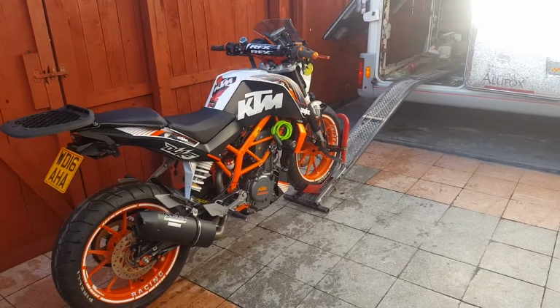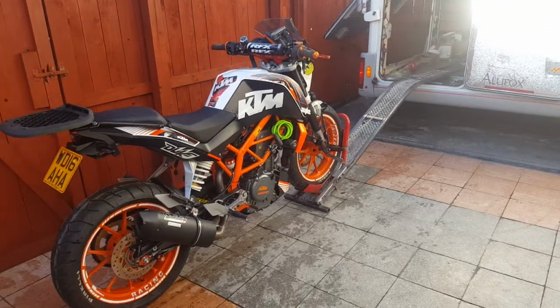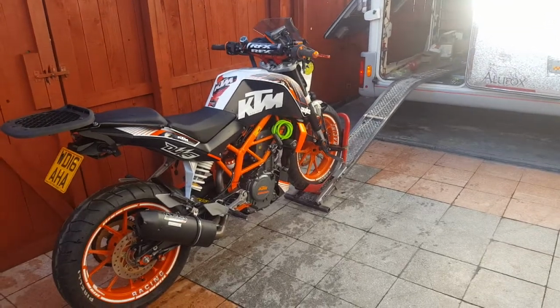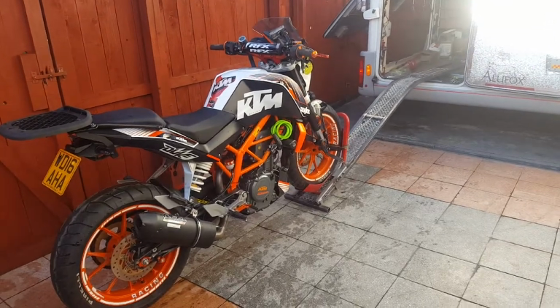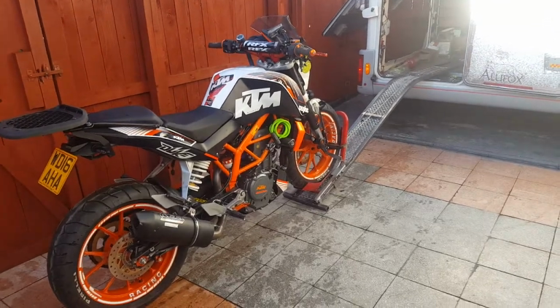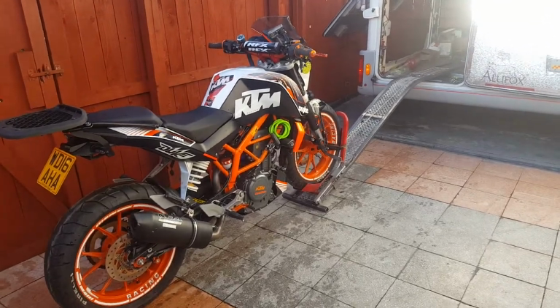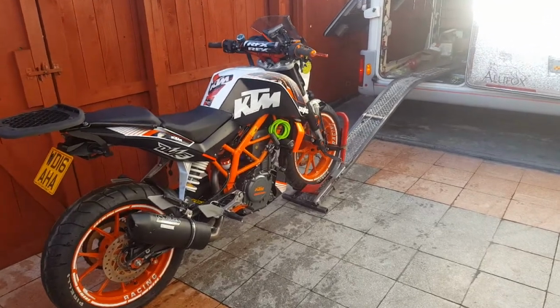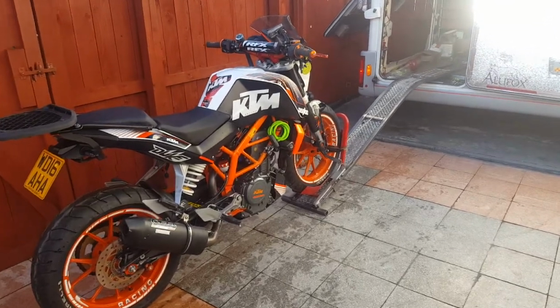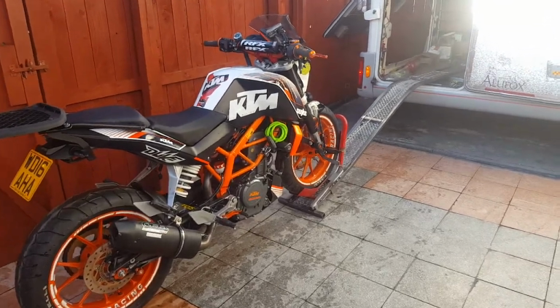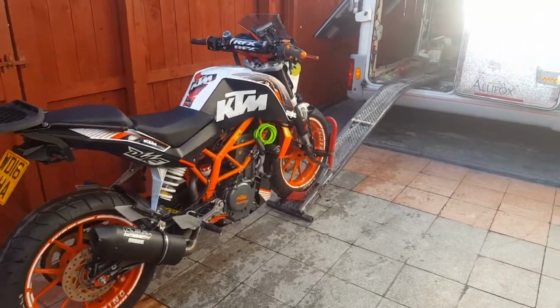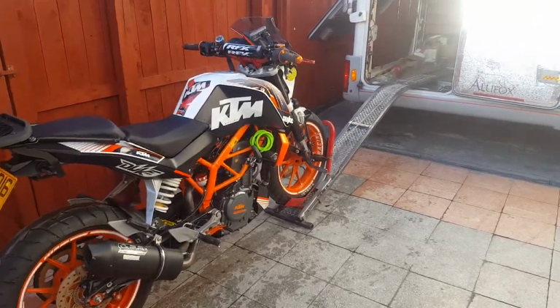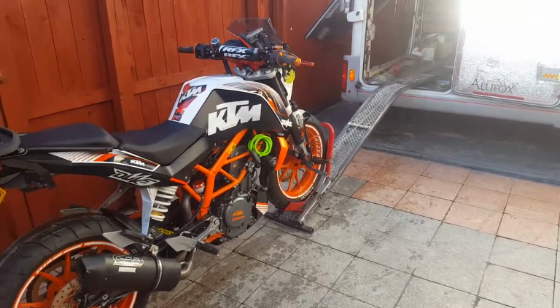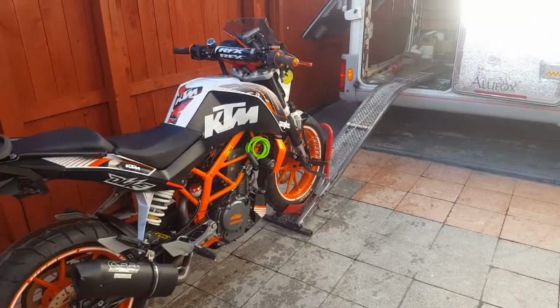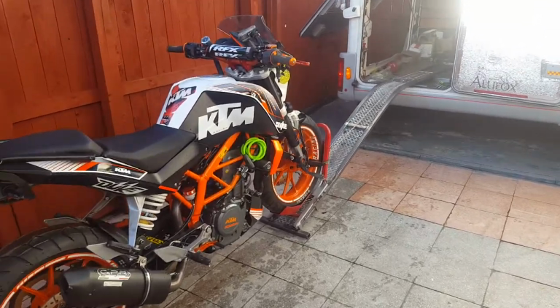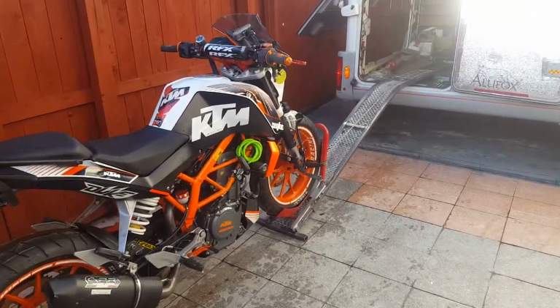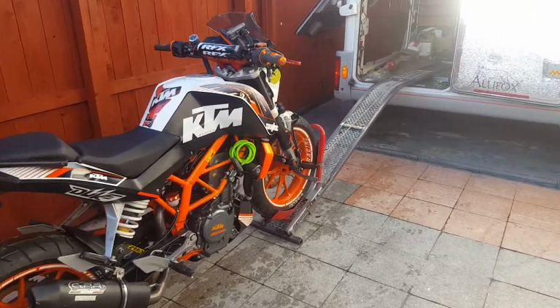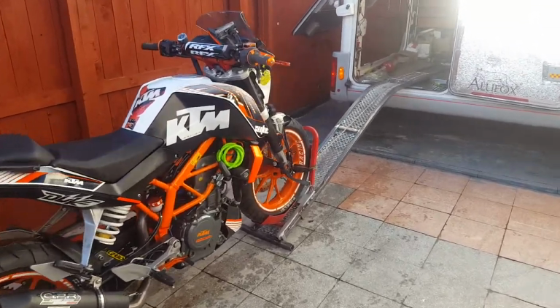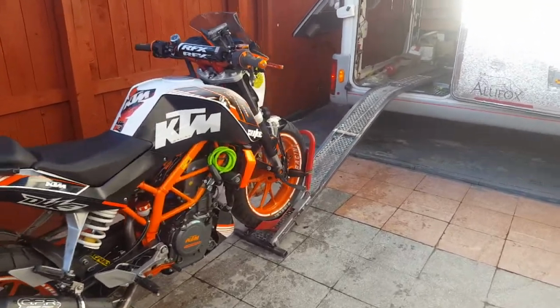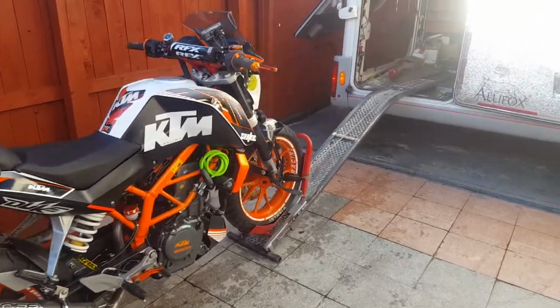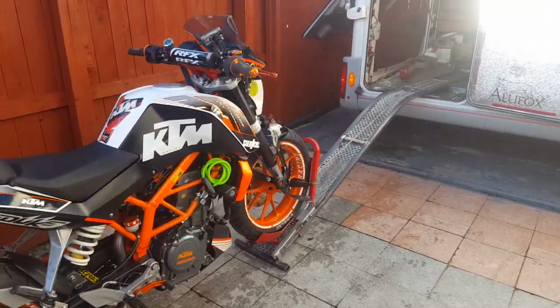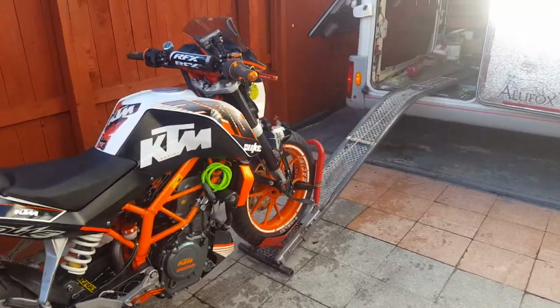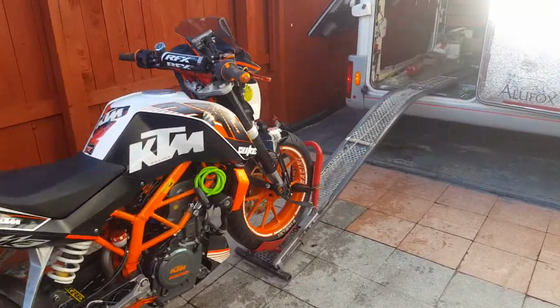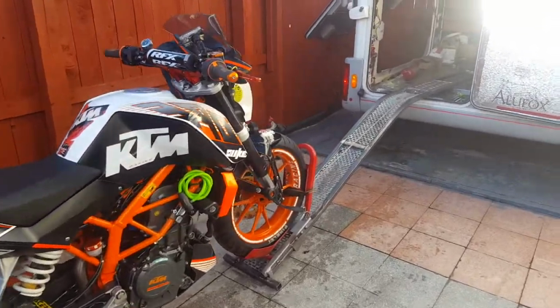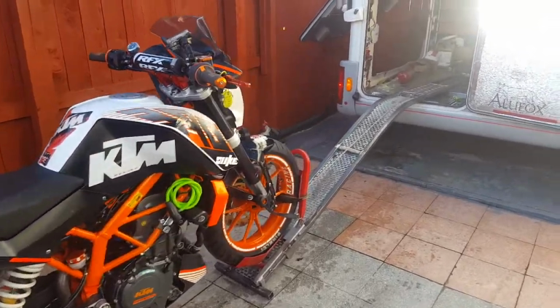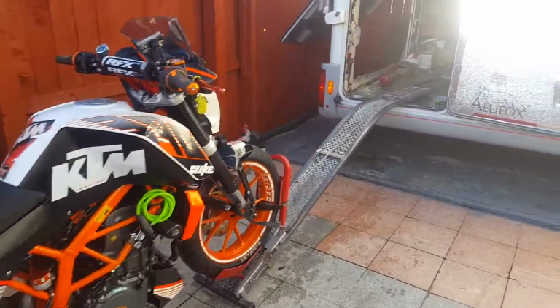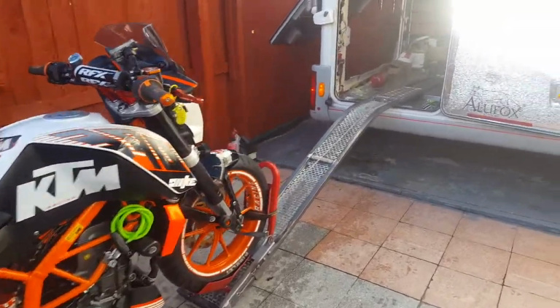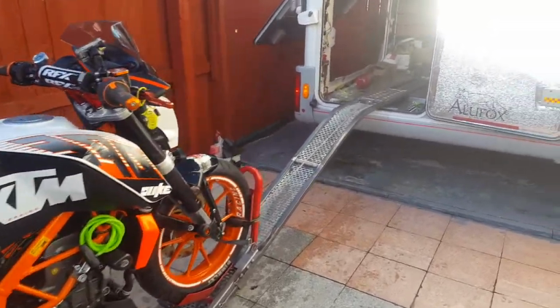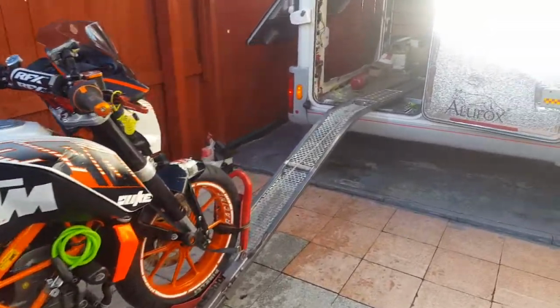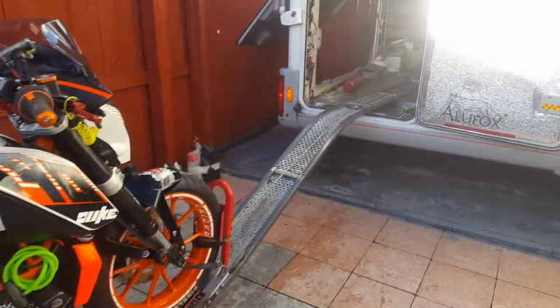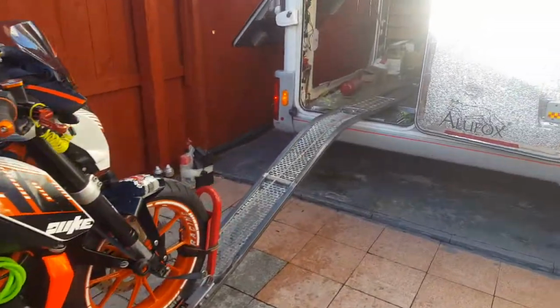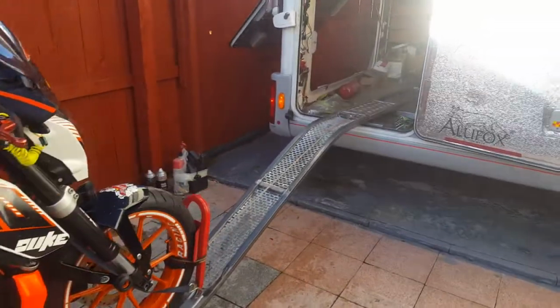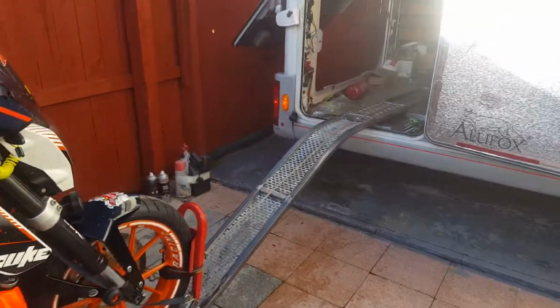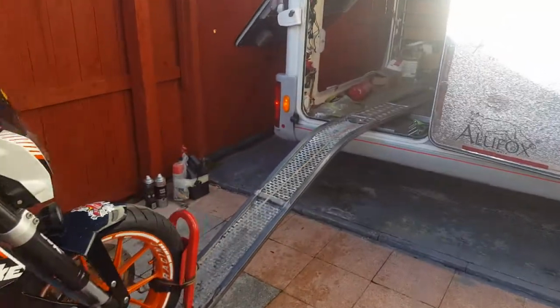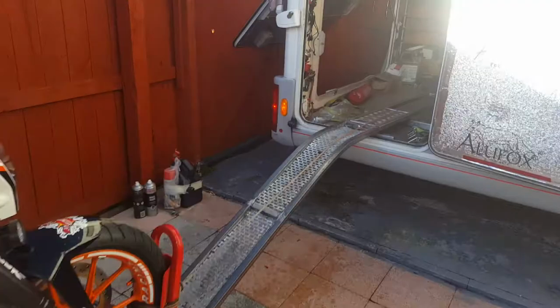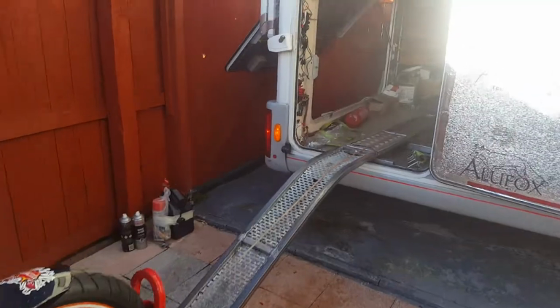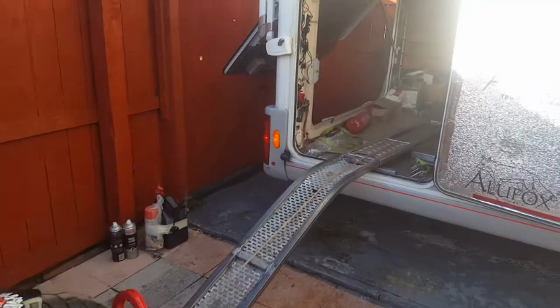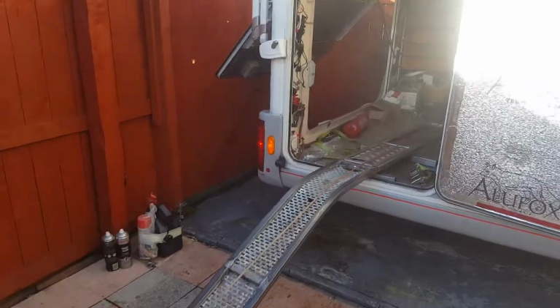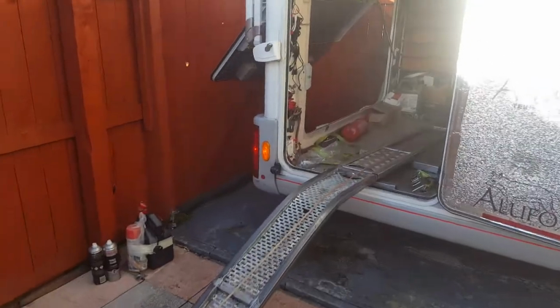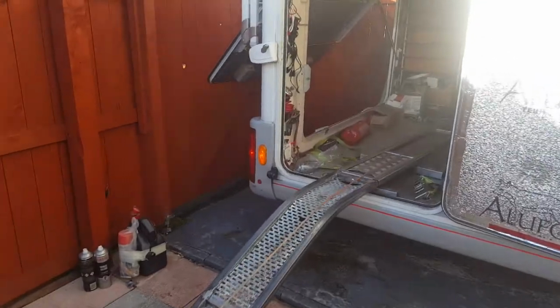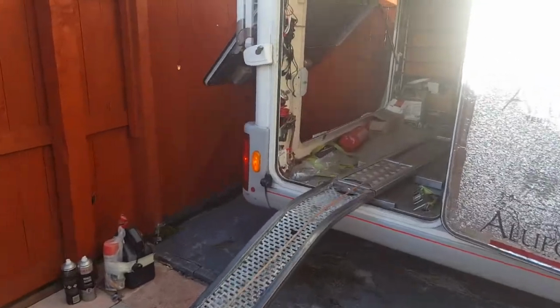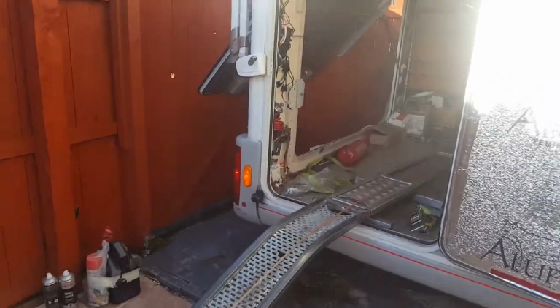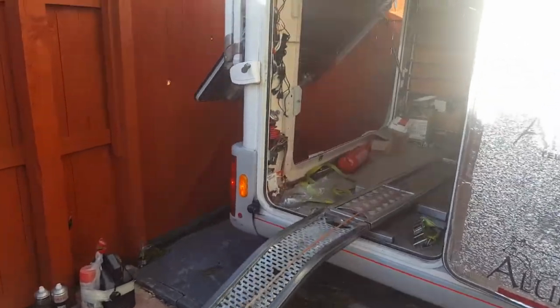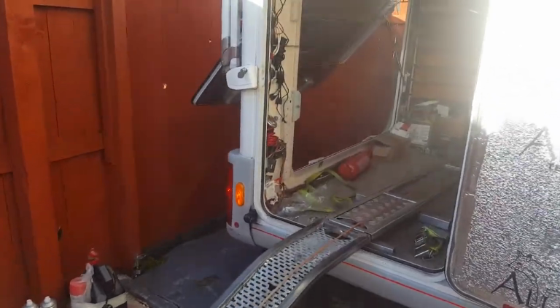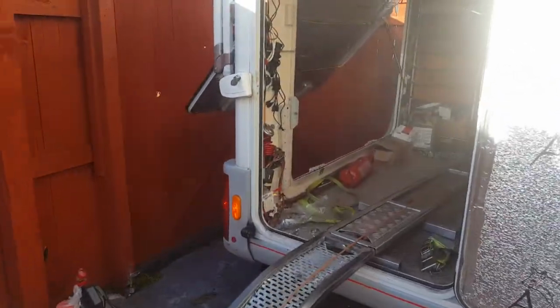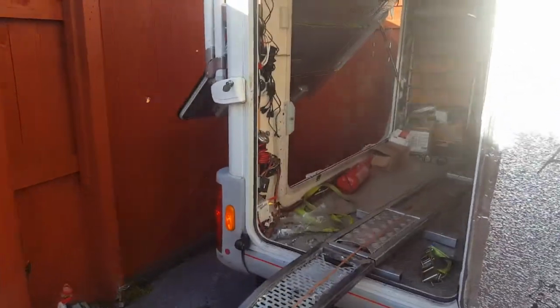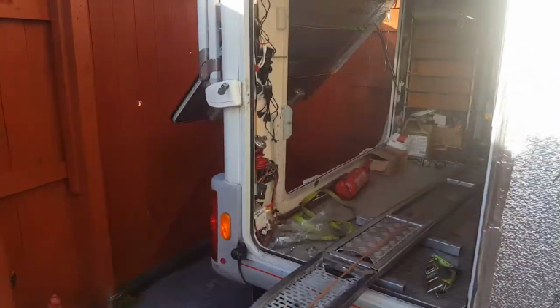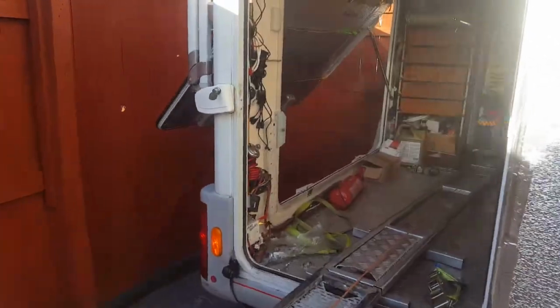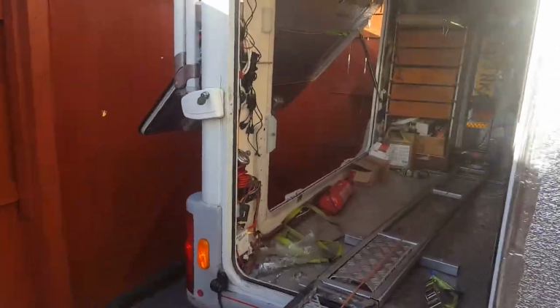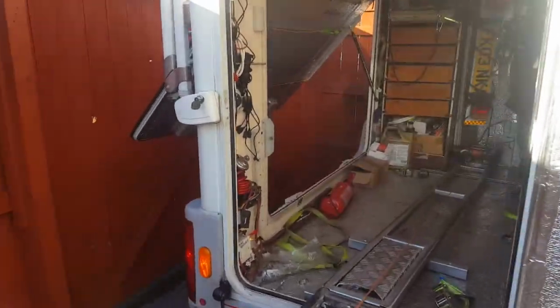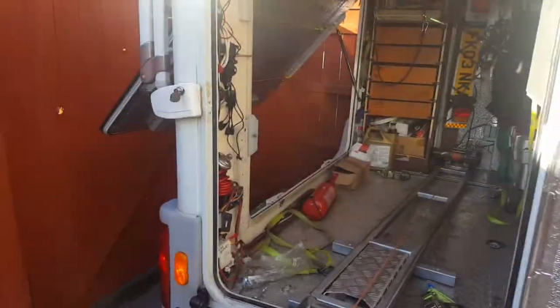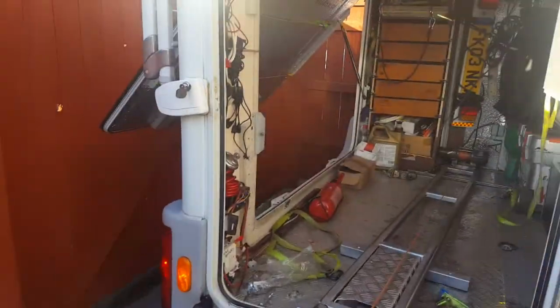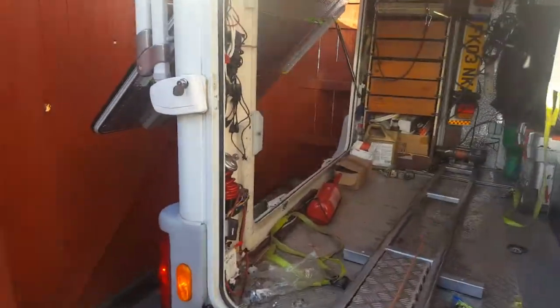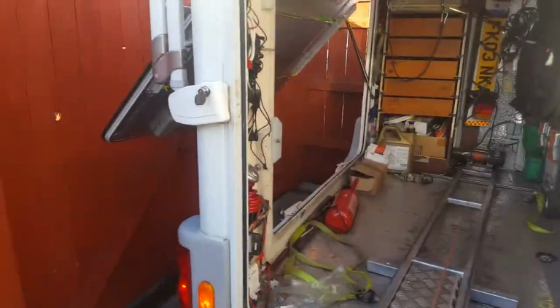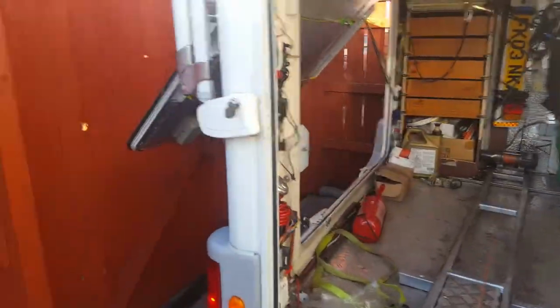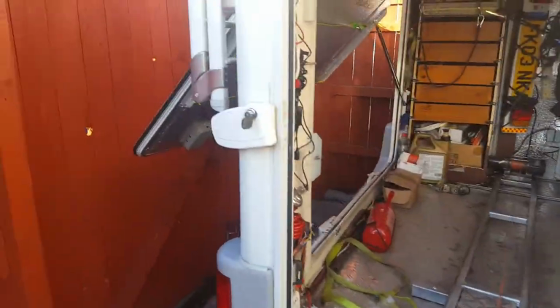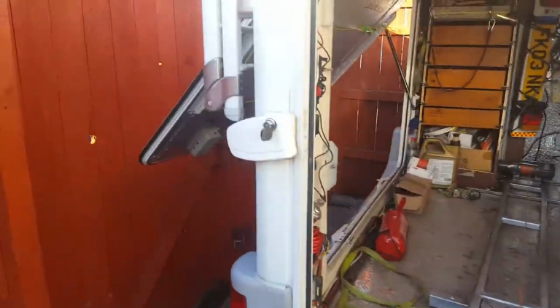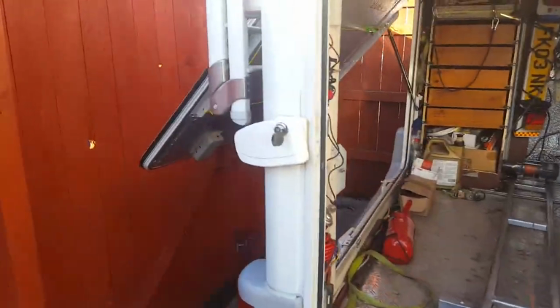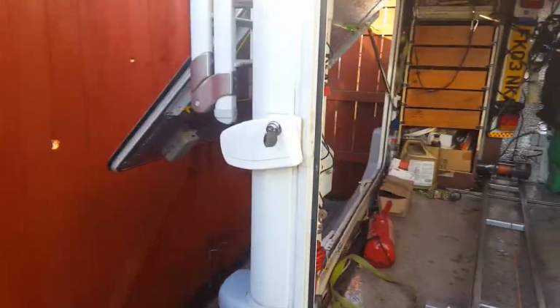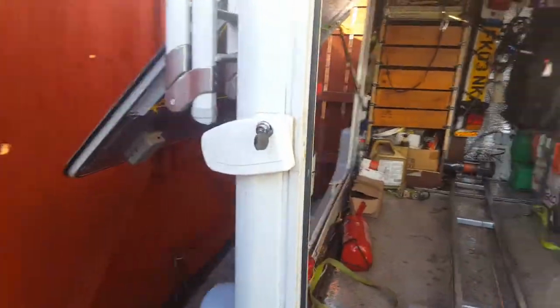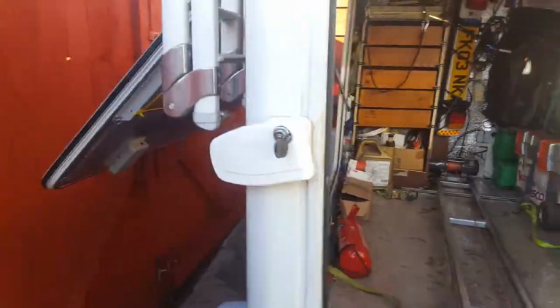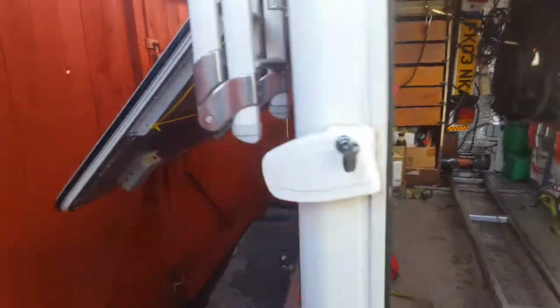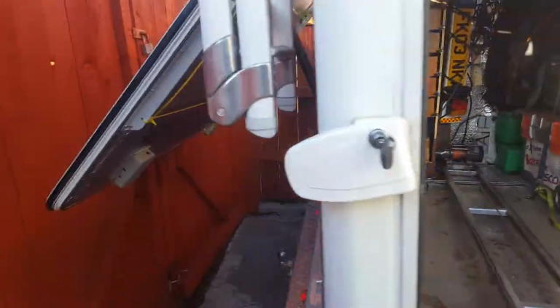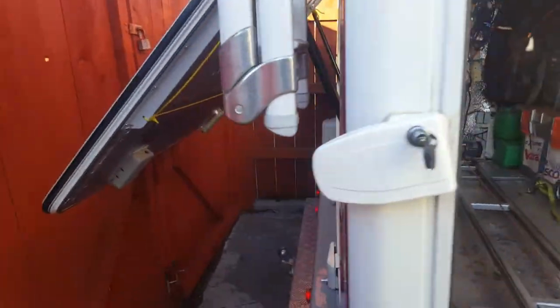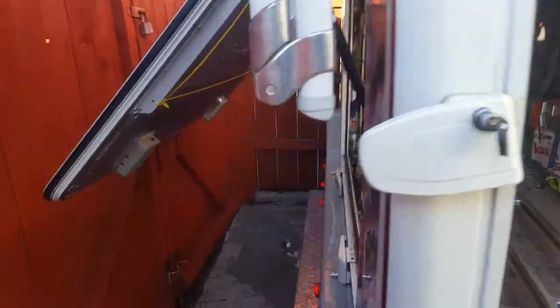I've made a little video. I've made a bike ramp for the motorhome — we'll go in the back and show you.